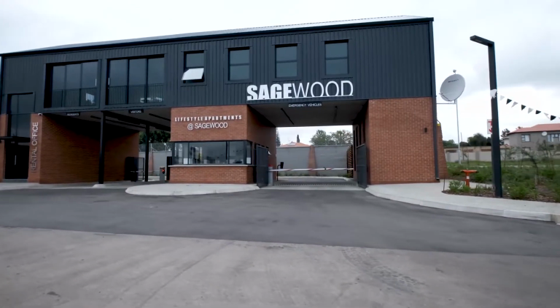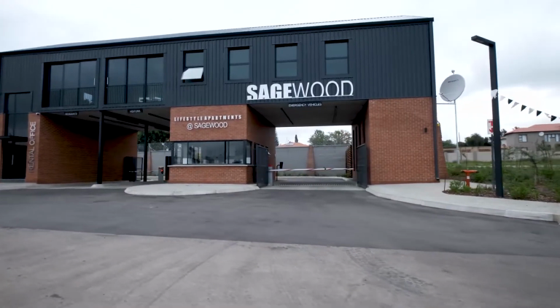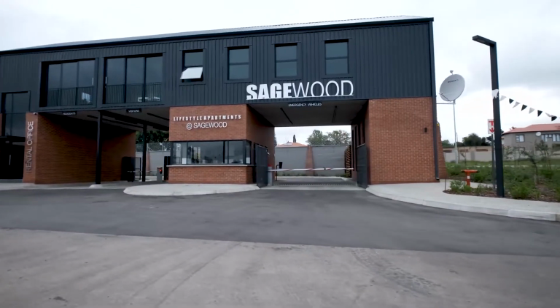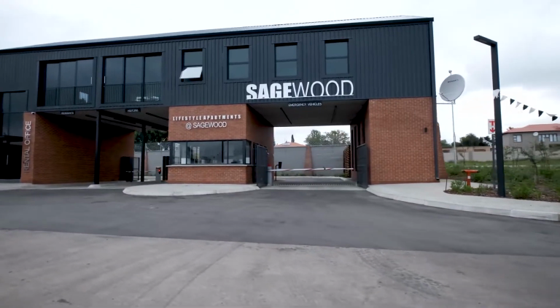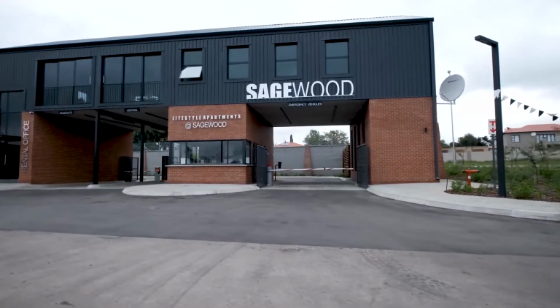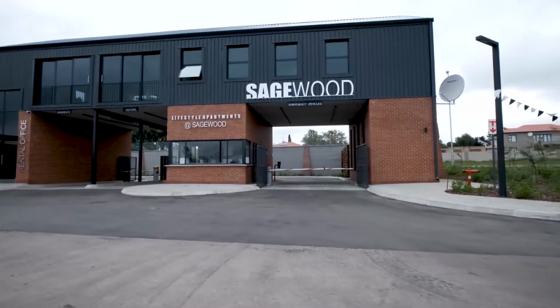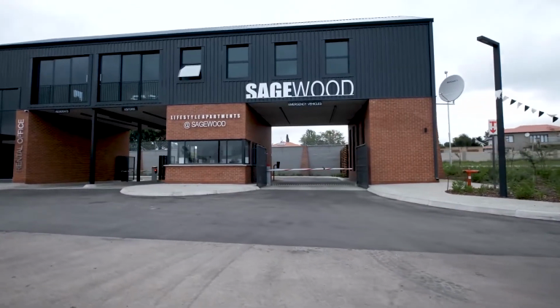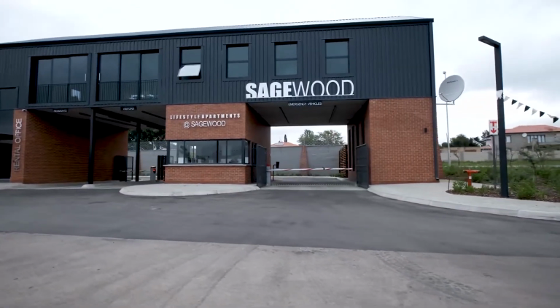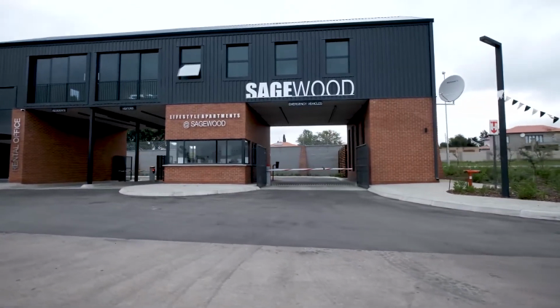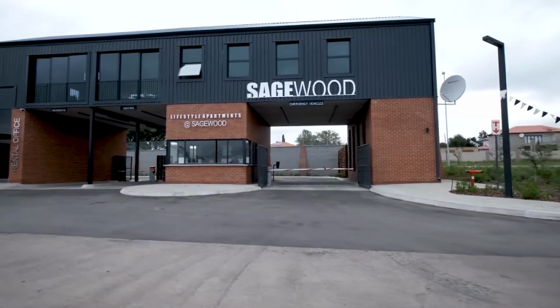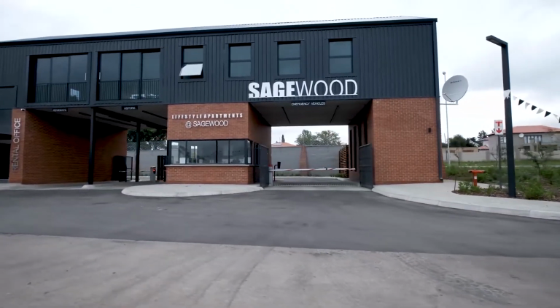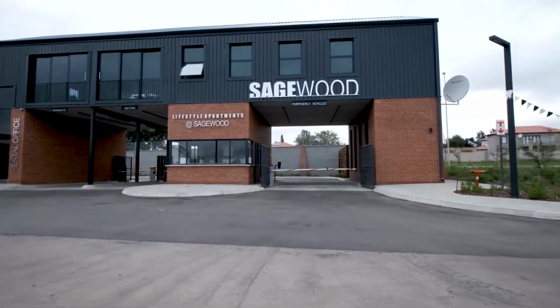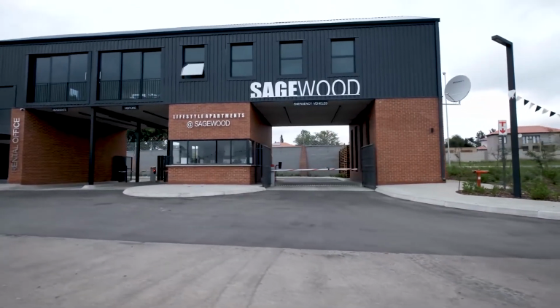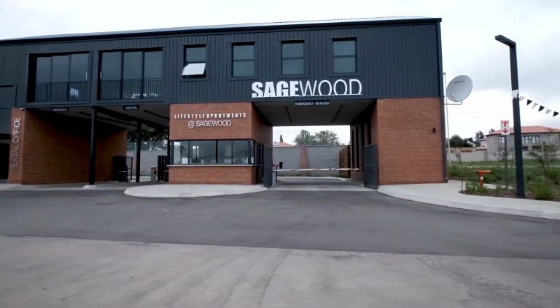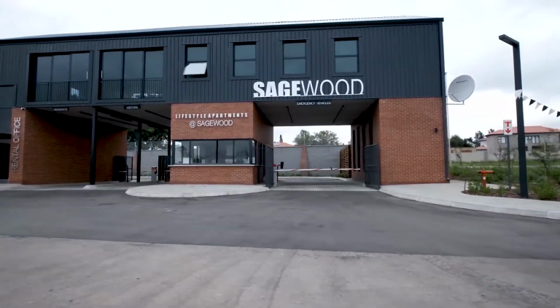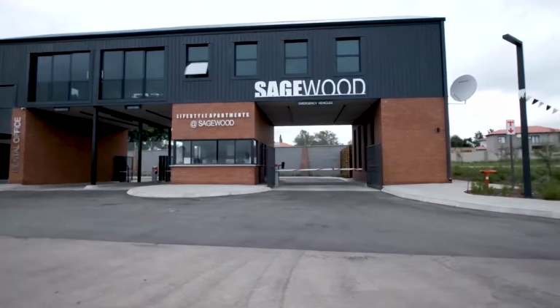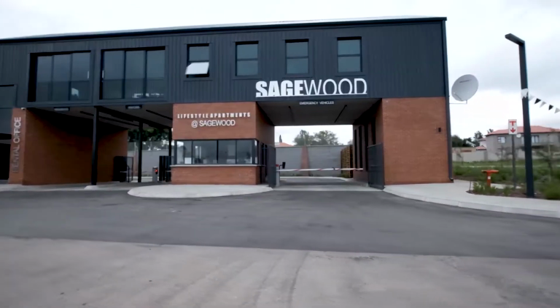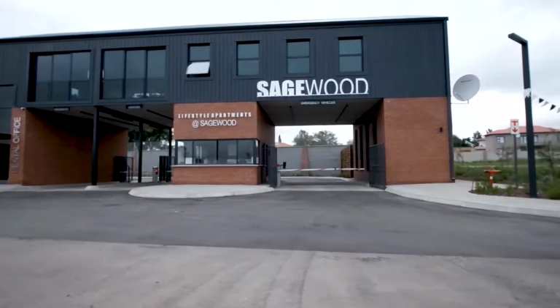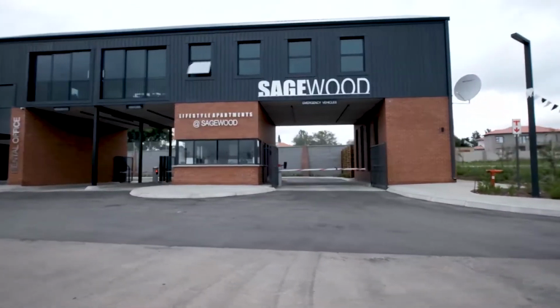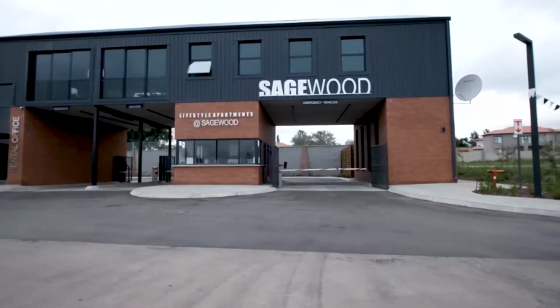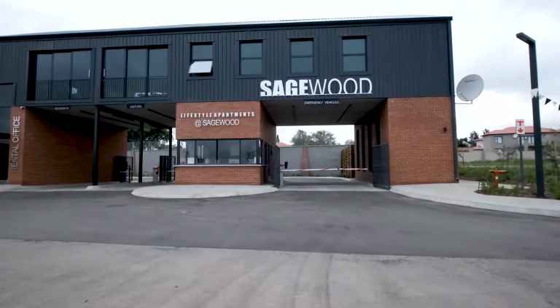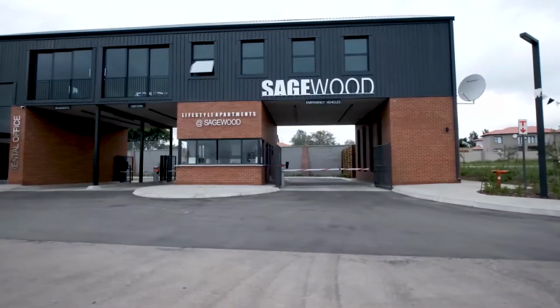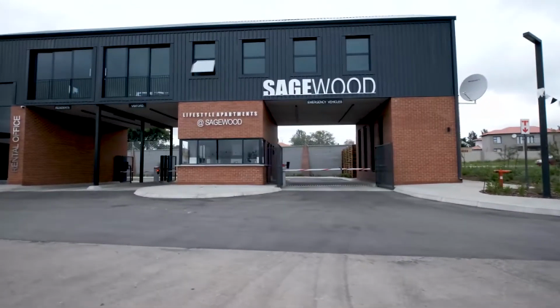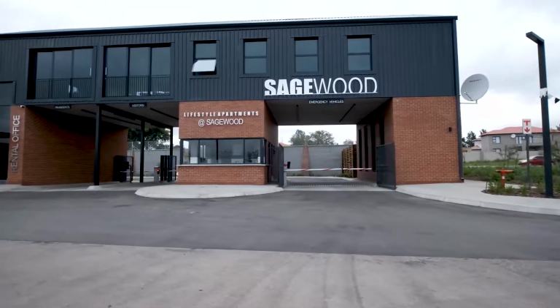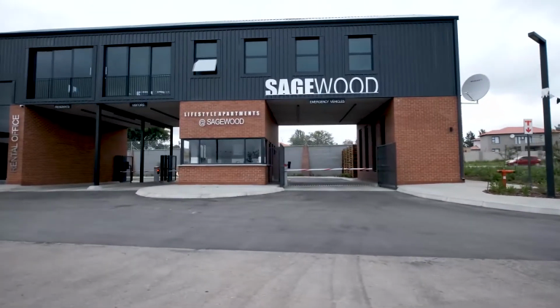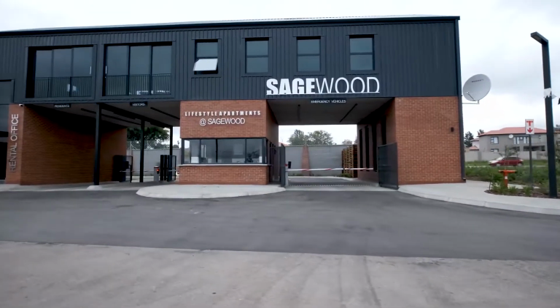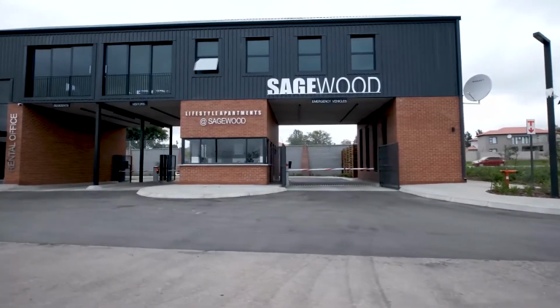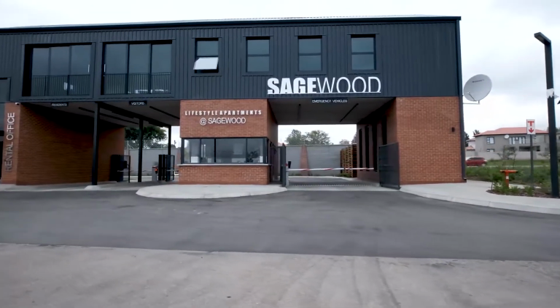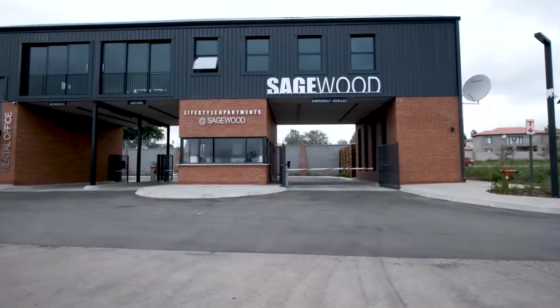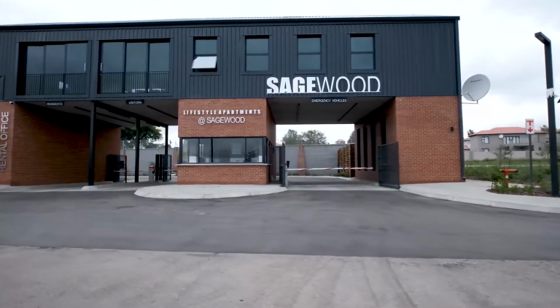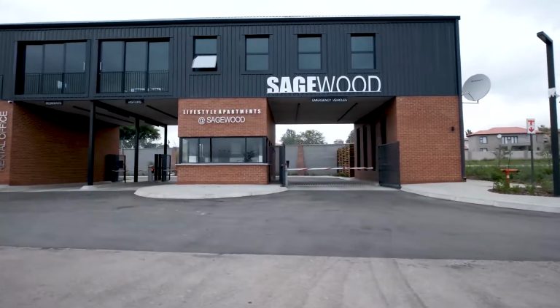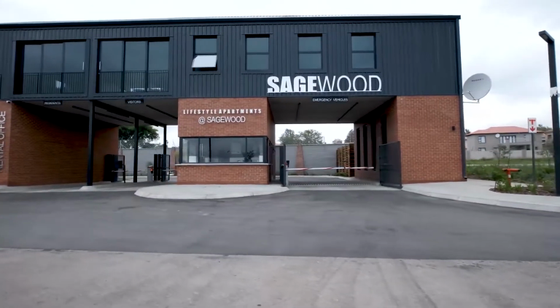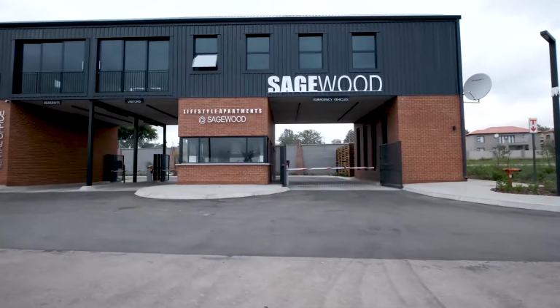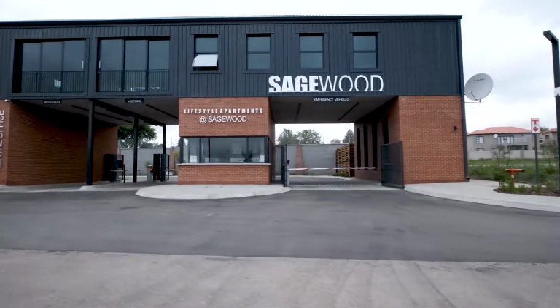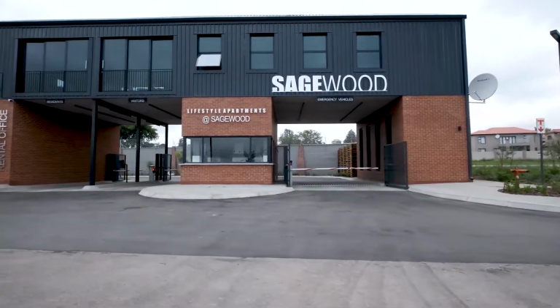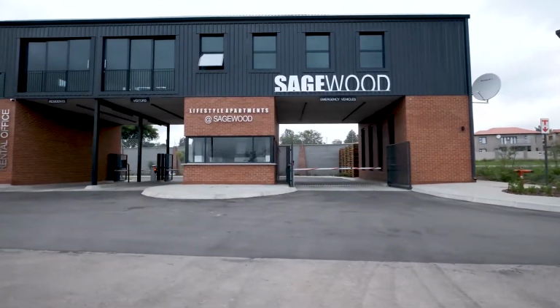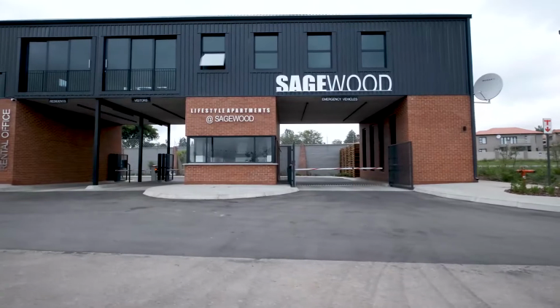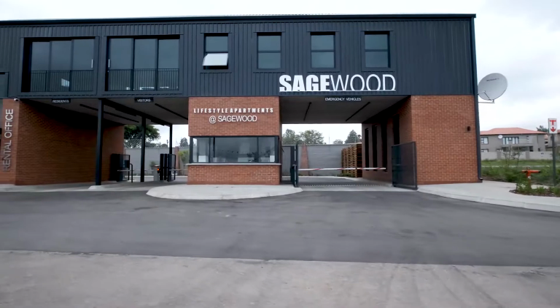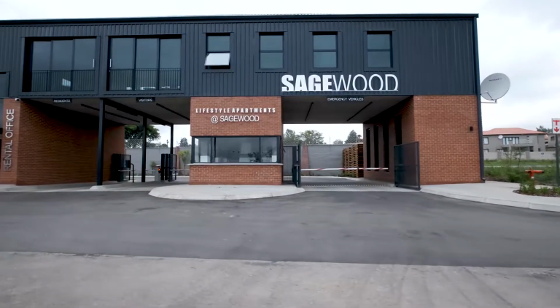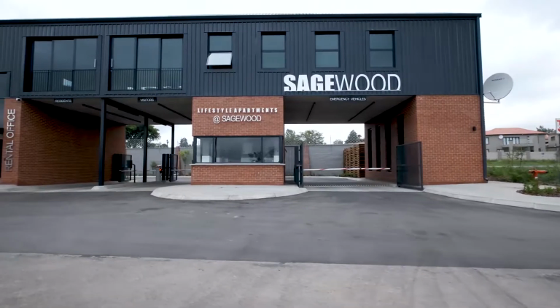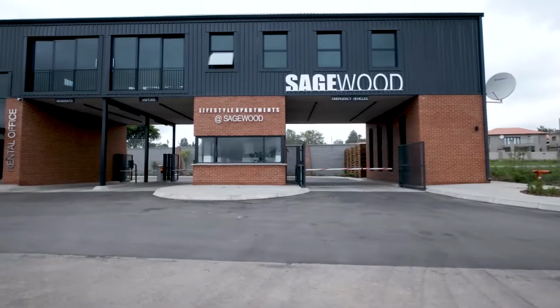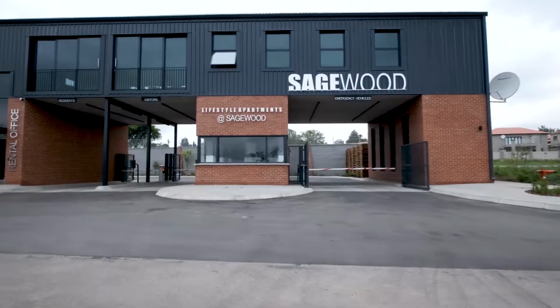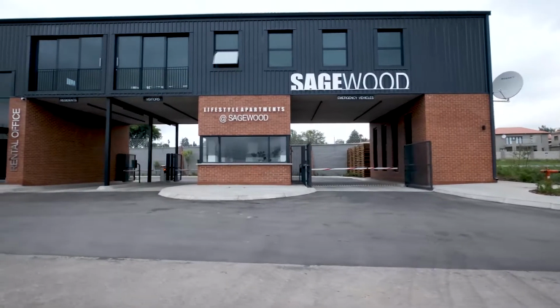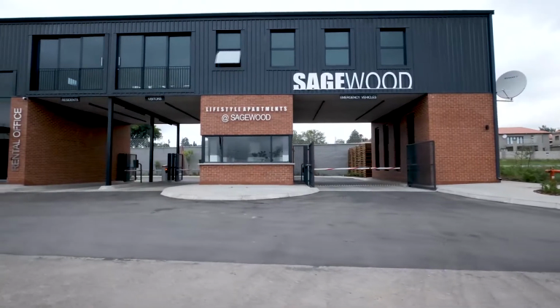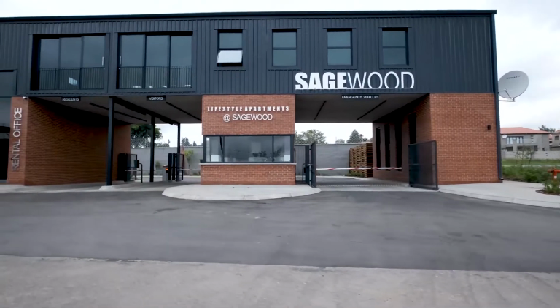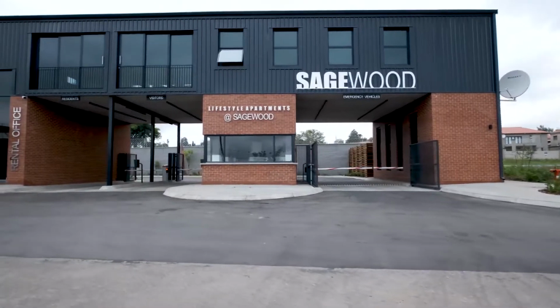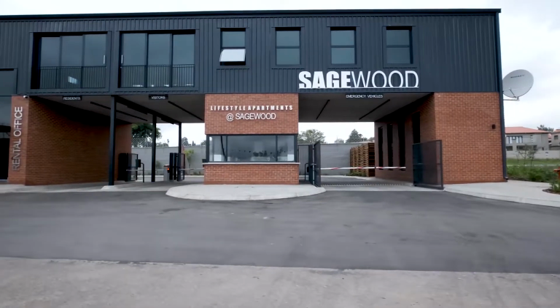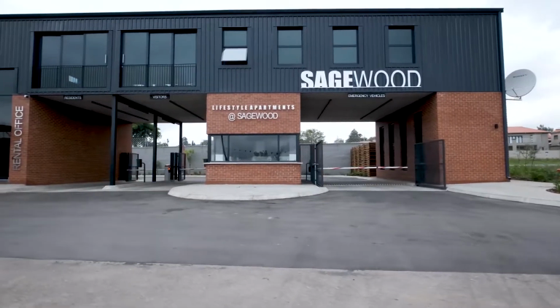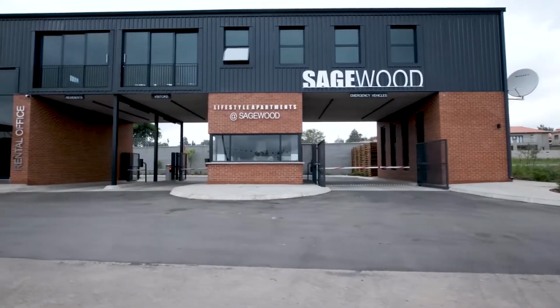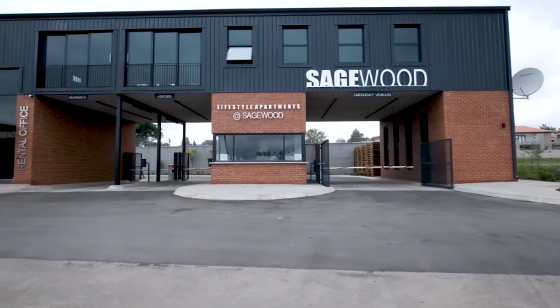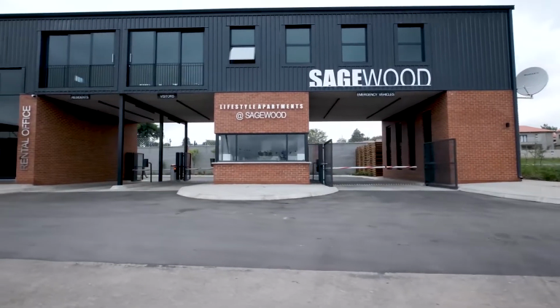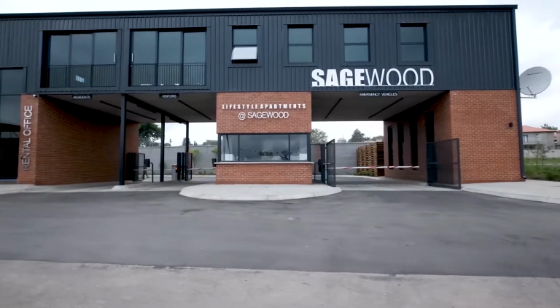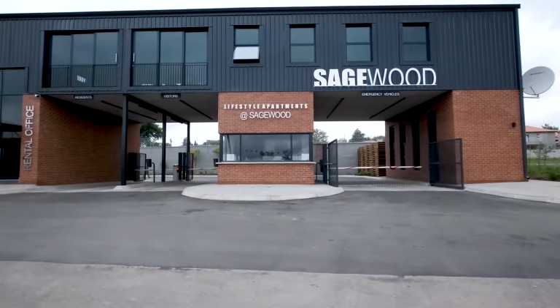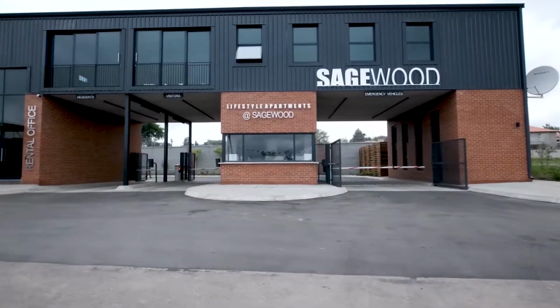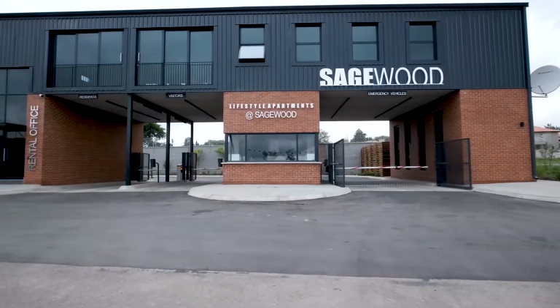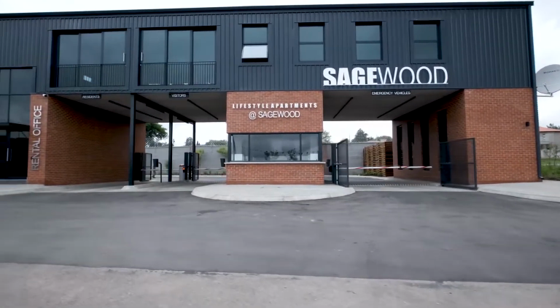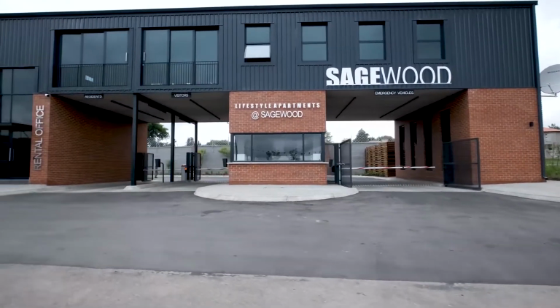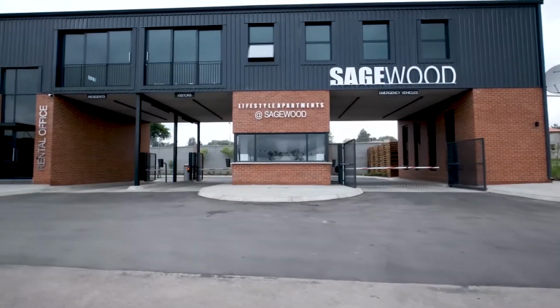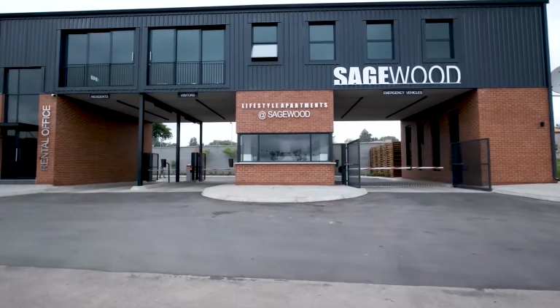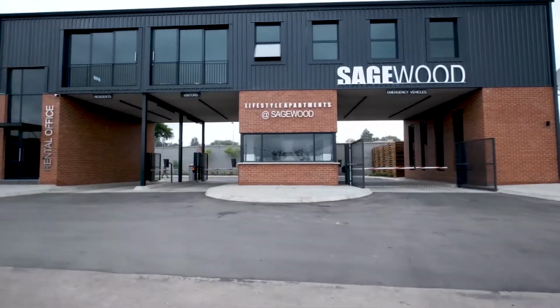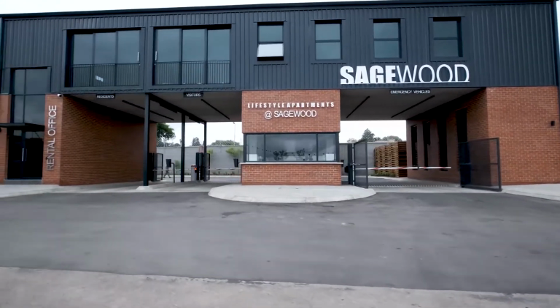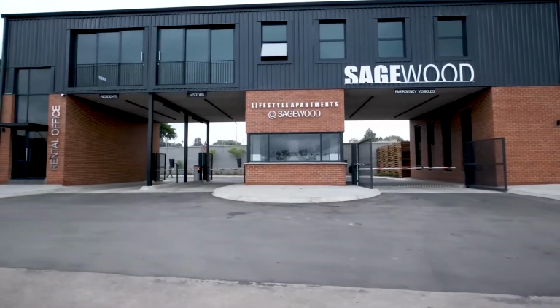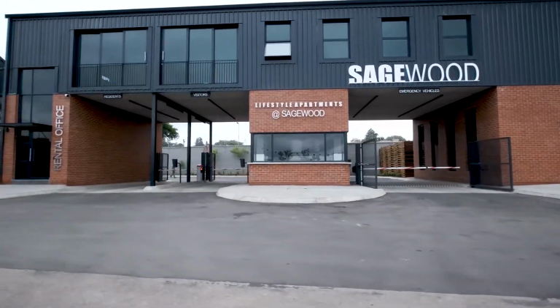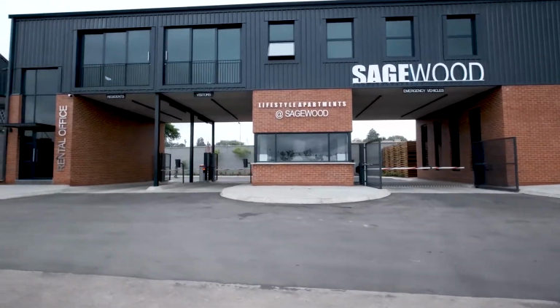Welcome to Sagewood Lifestyle Apartments. My name is Celia and I cannot wait to show you guys around.